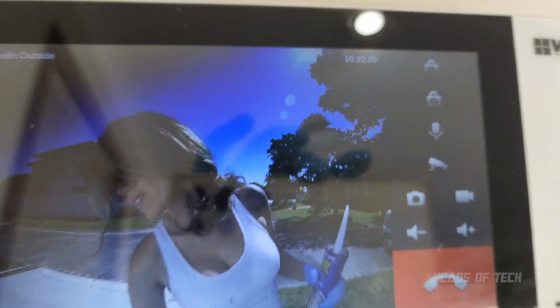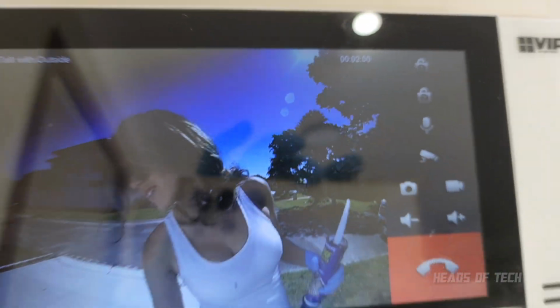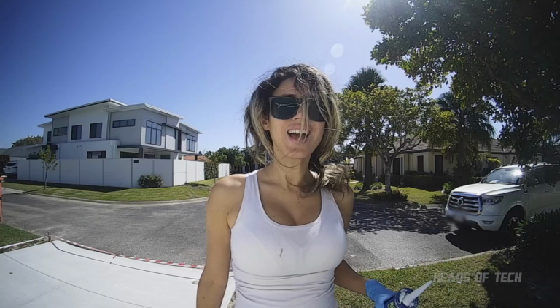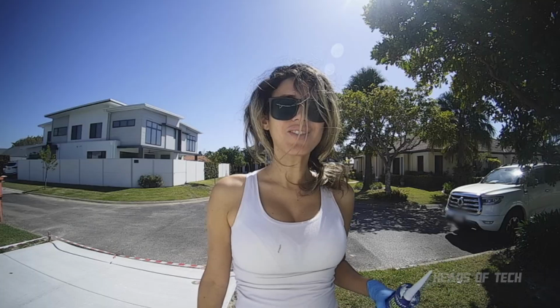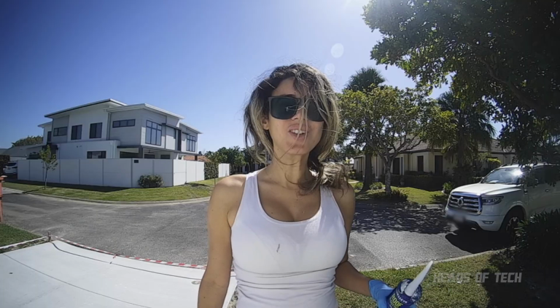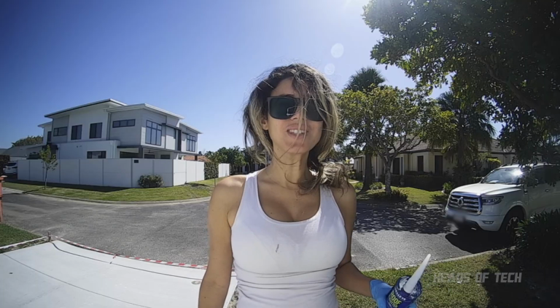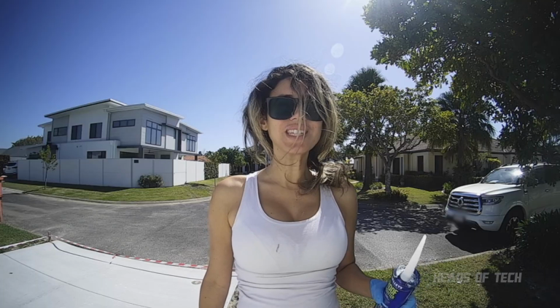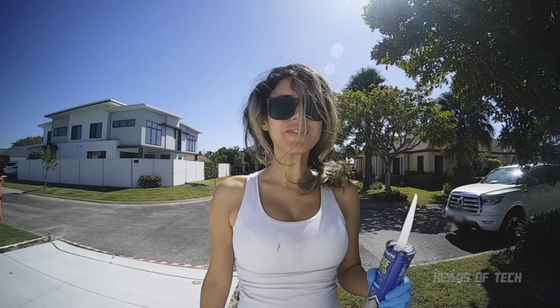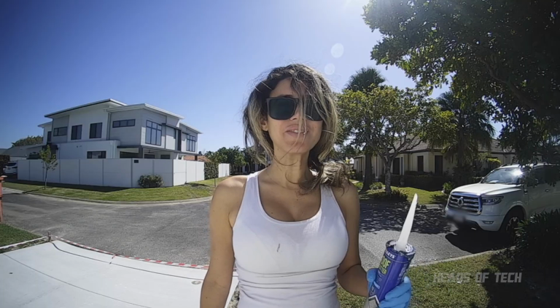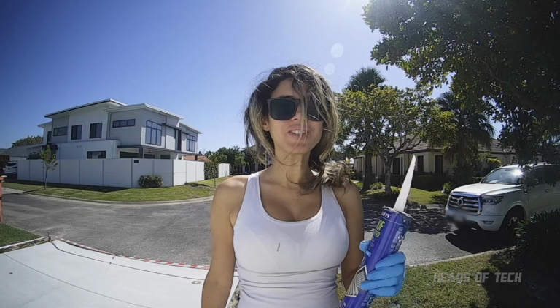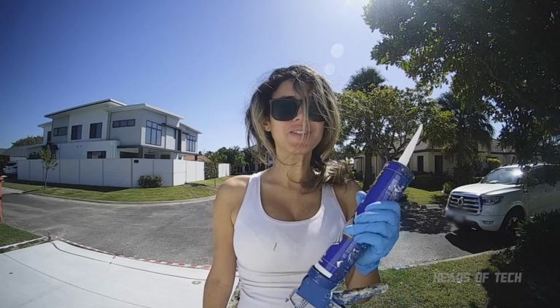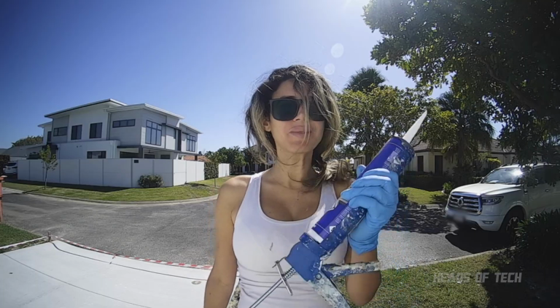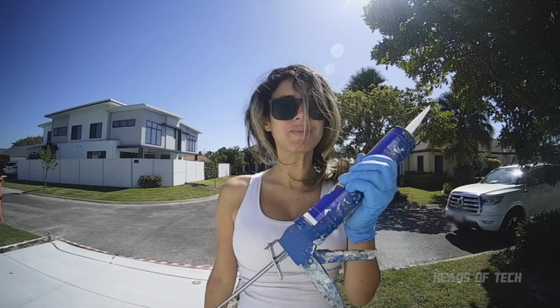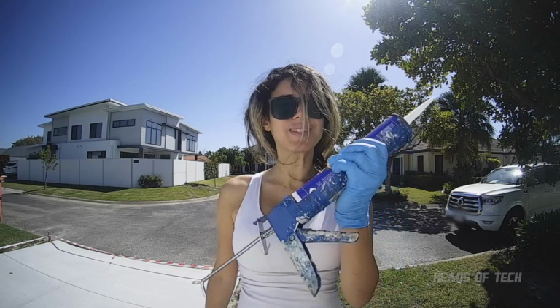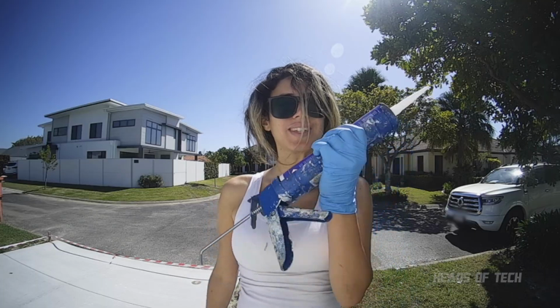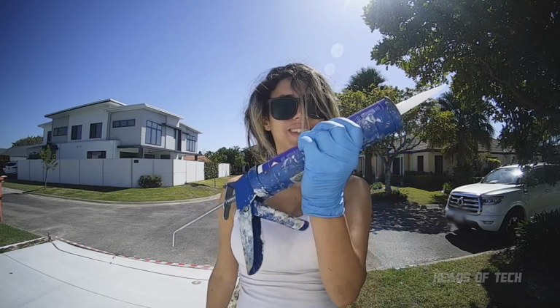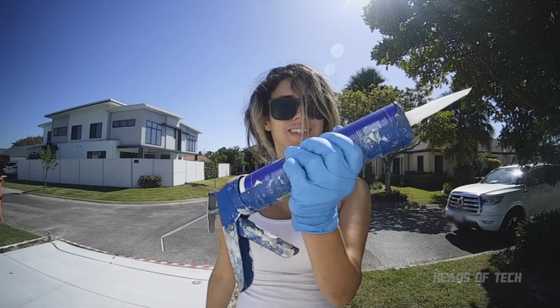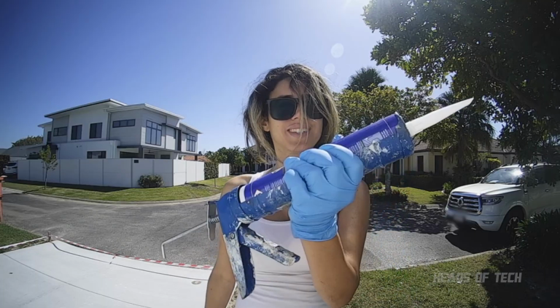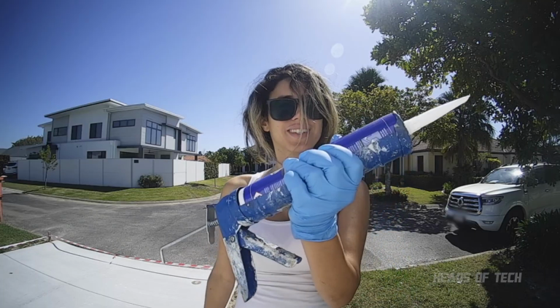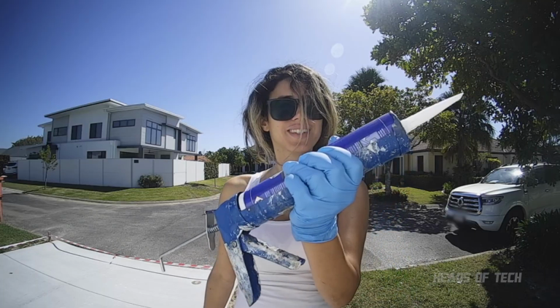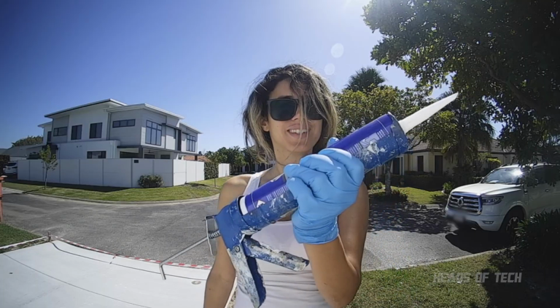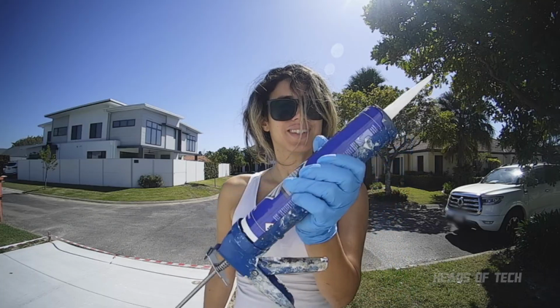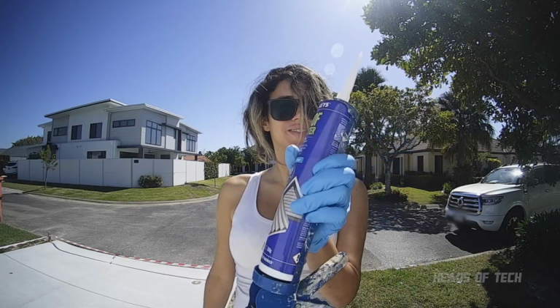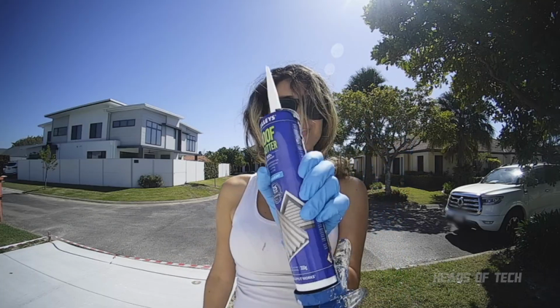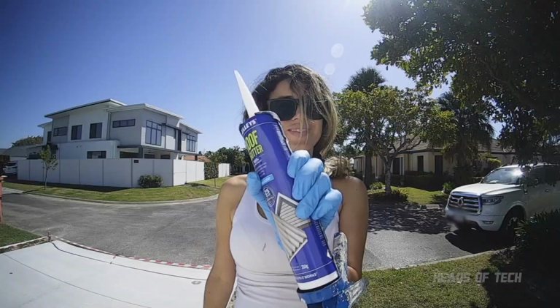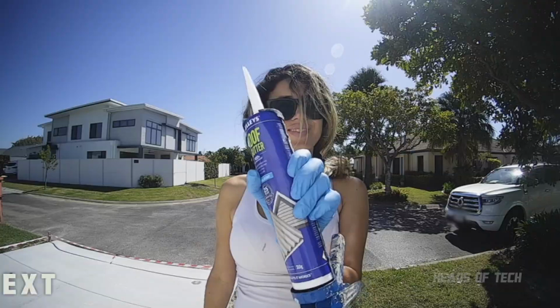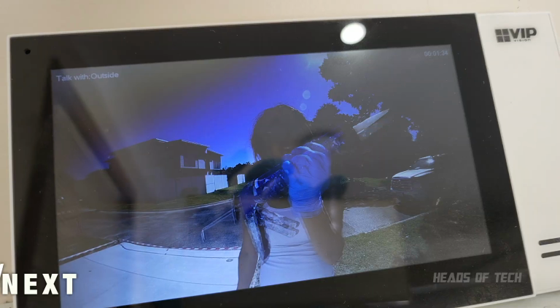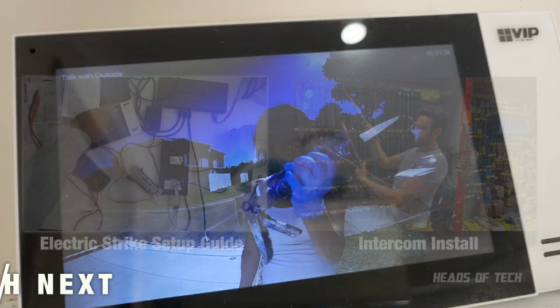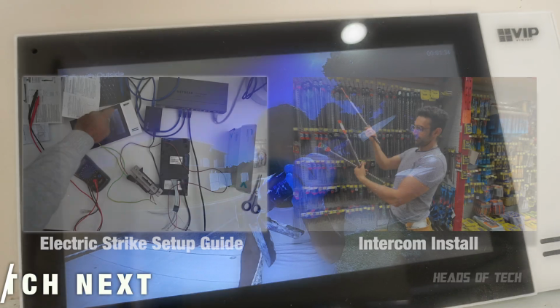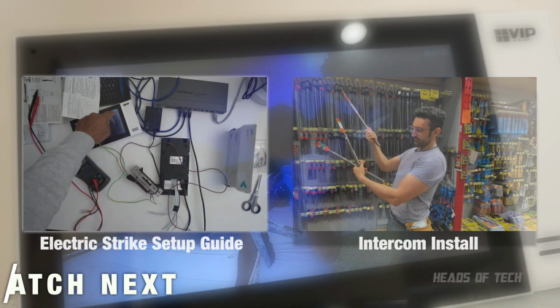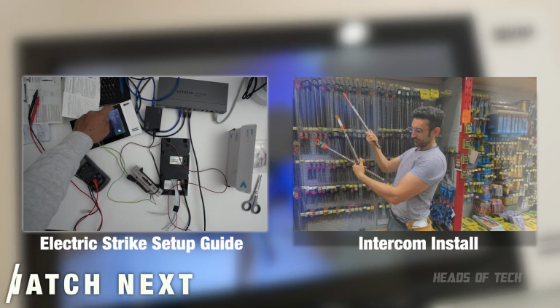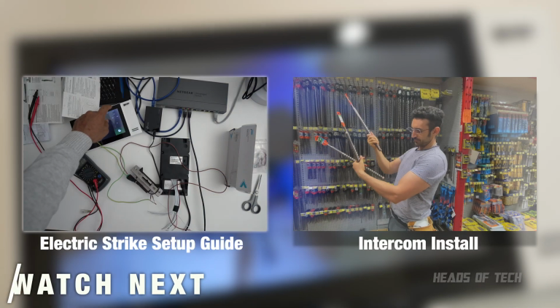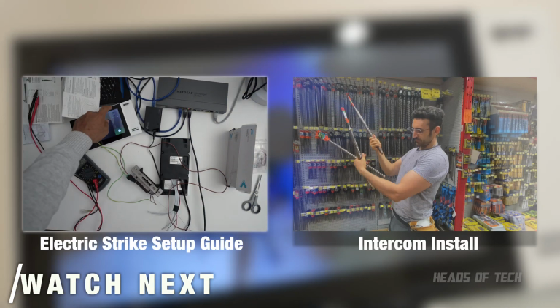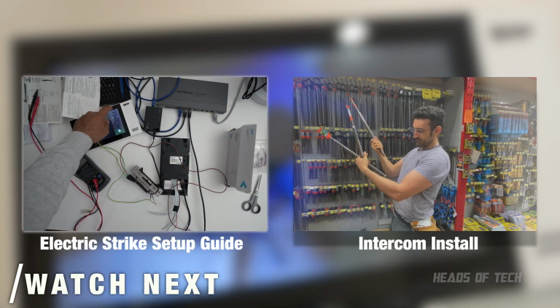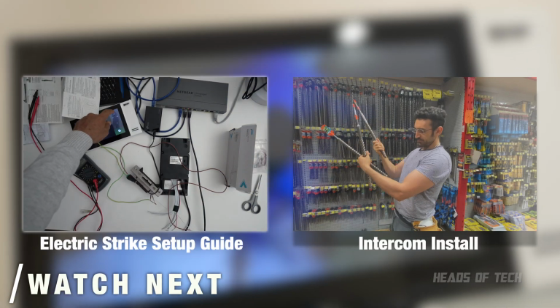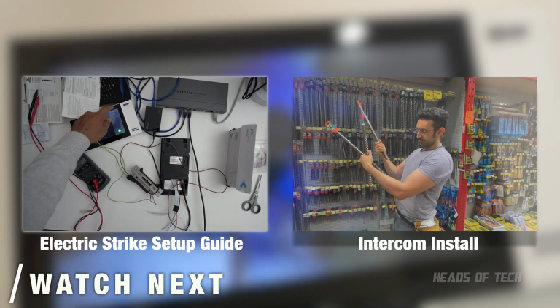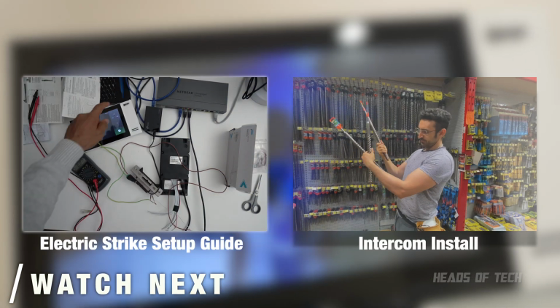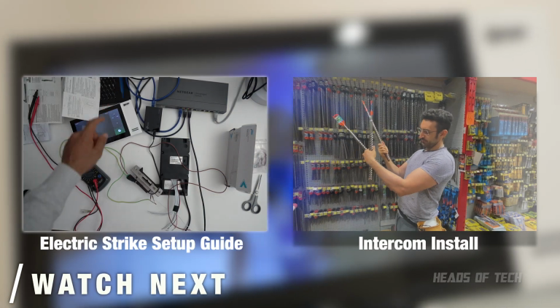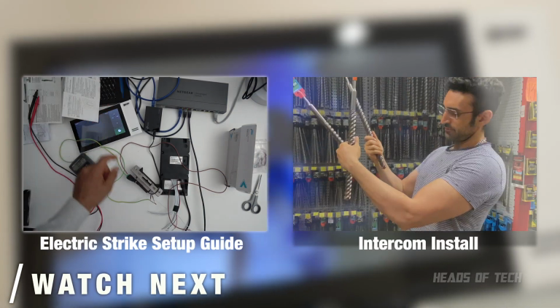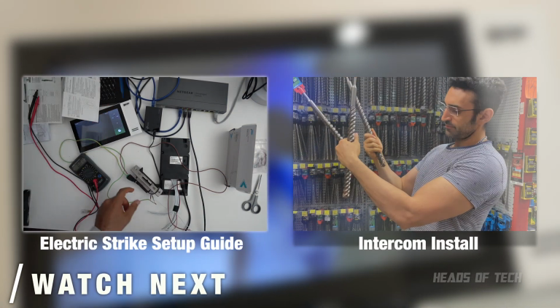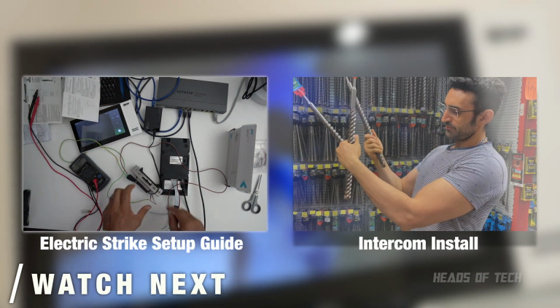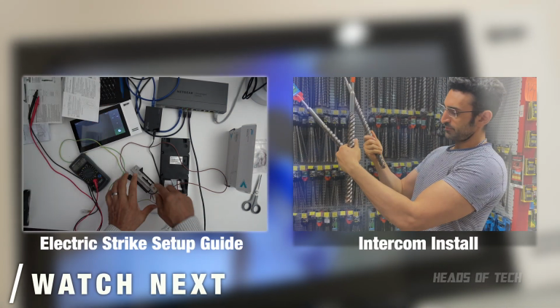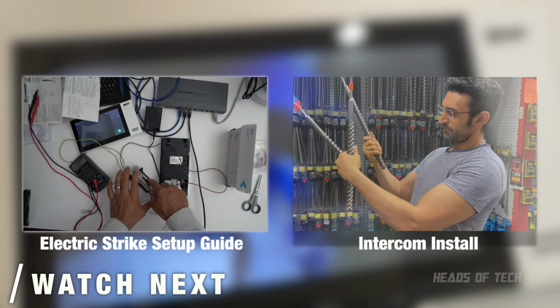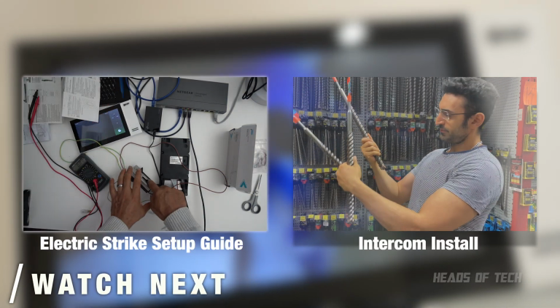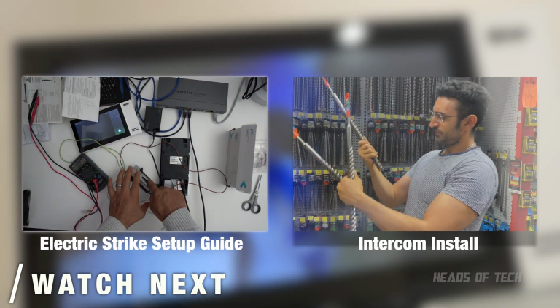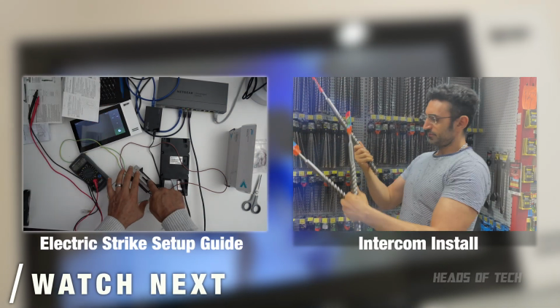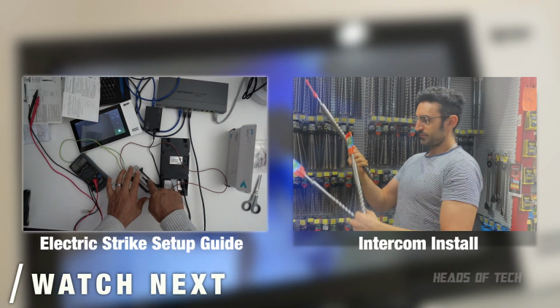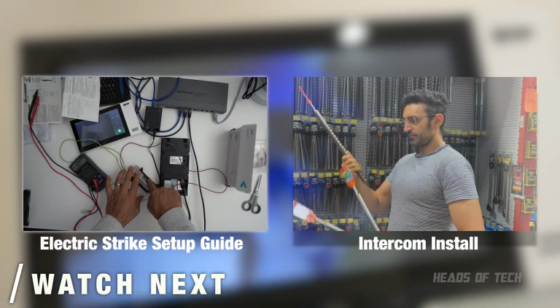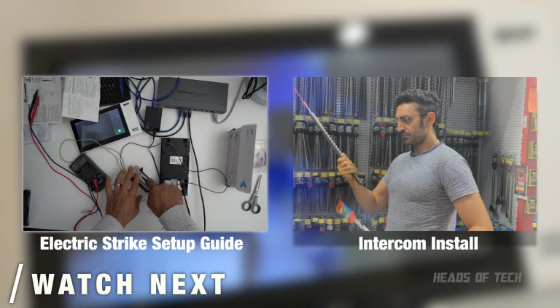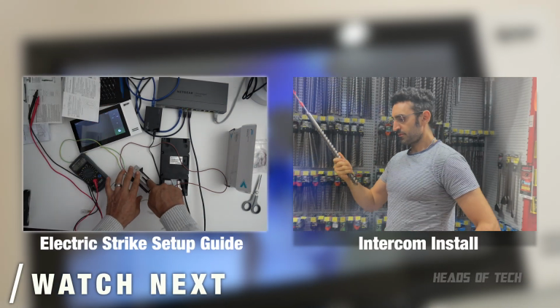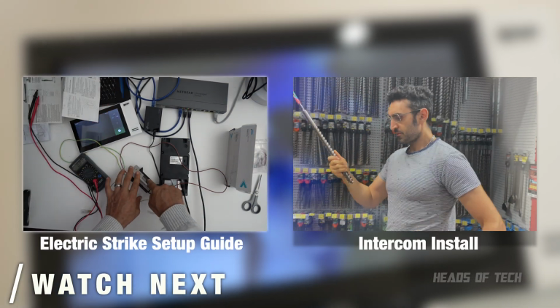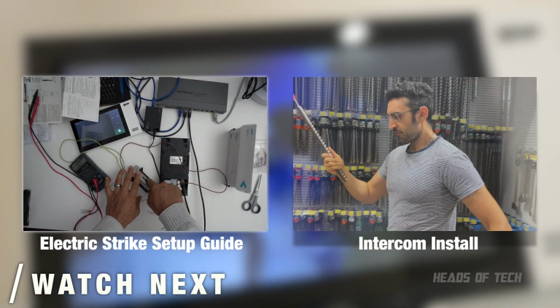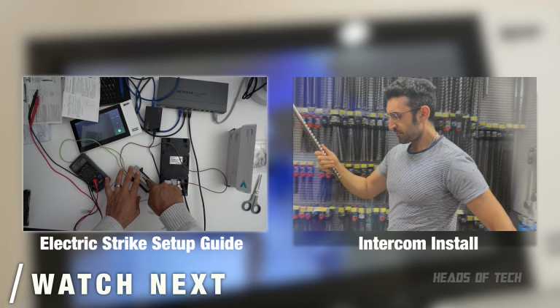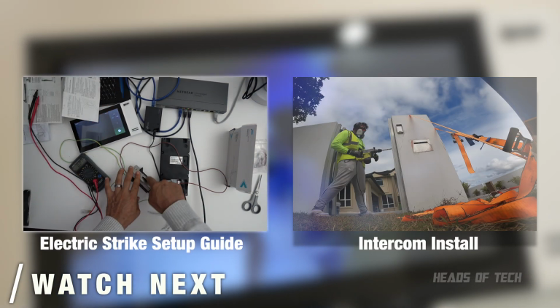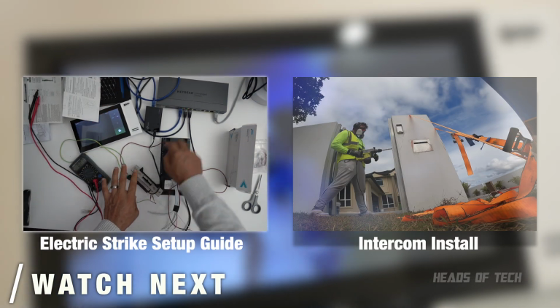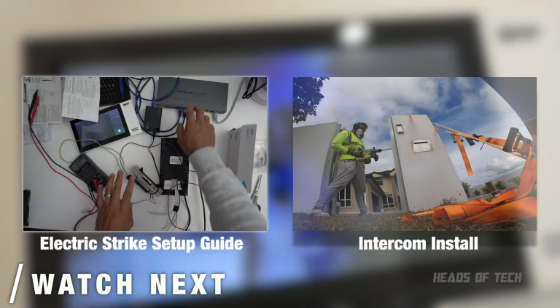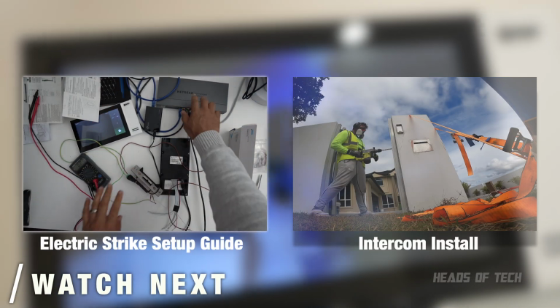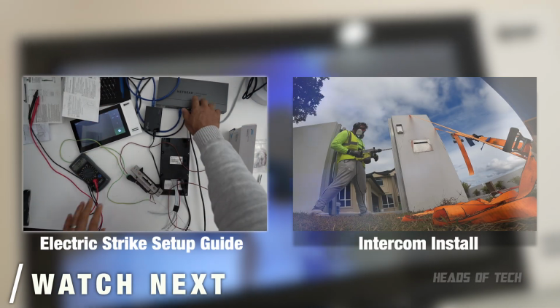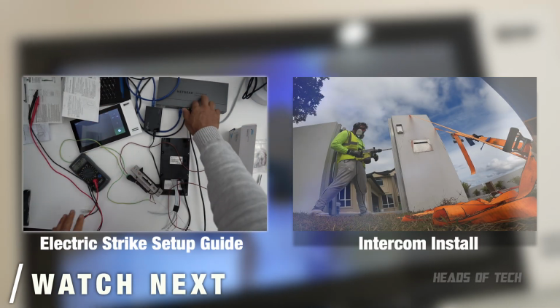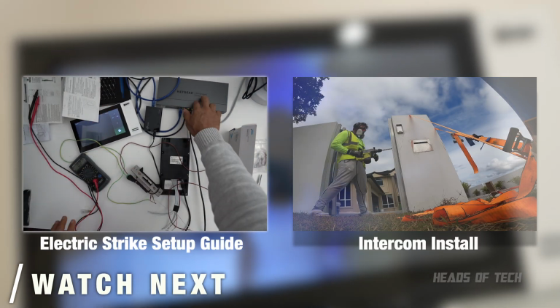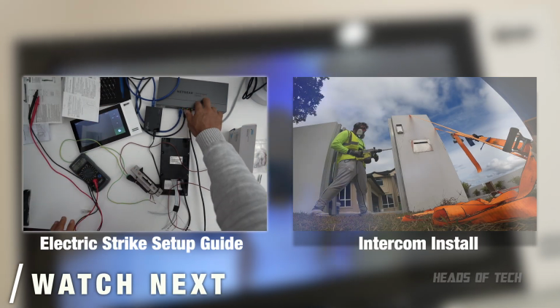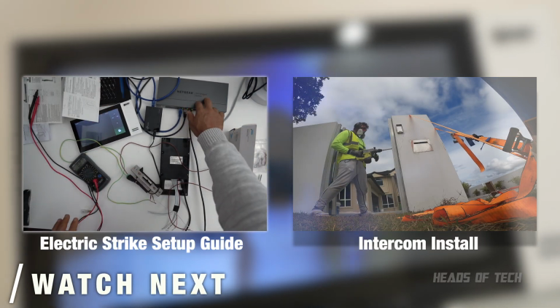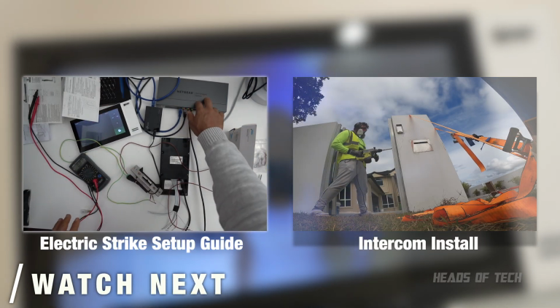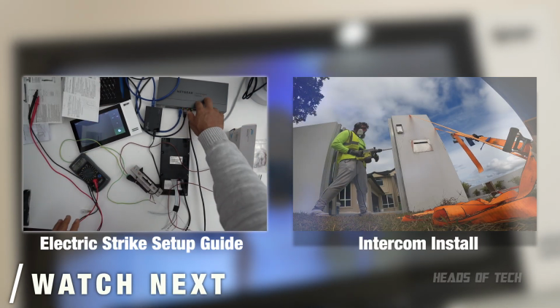I've got a delivery of some silicone, and when I unlock I'm using this switch.